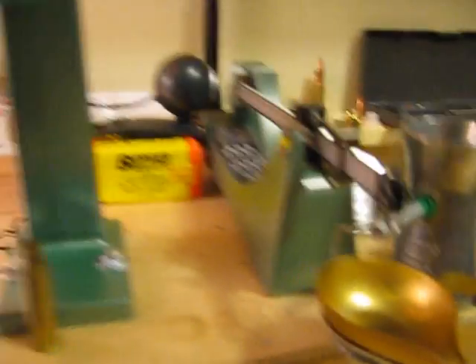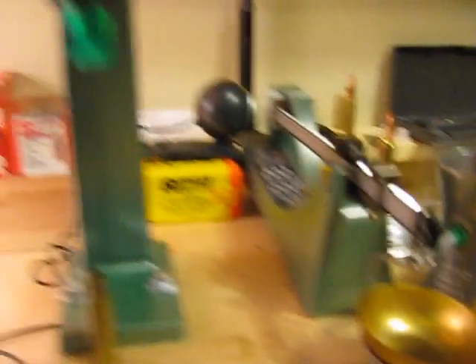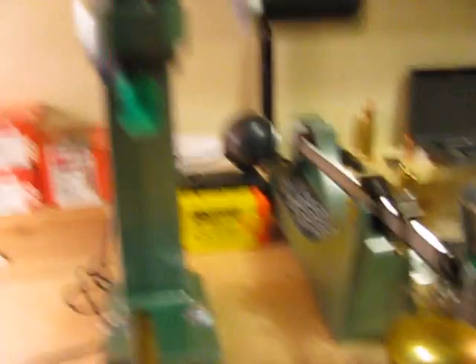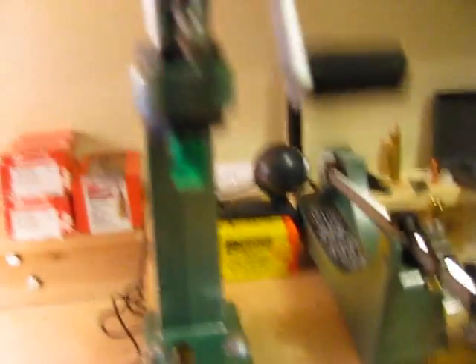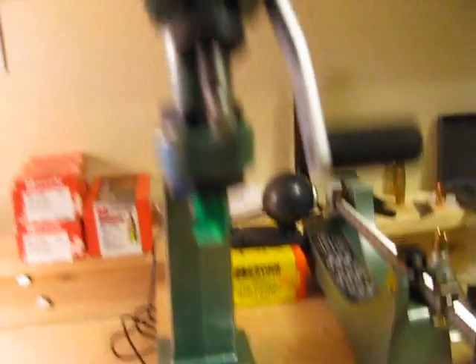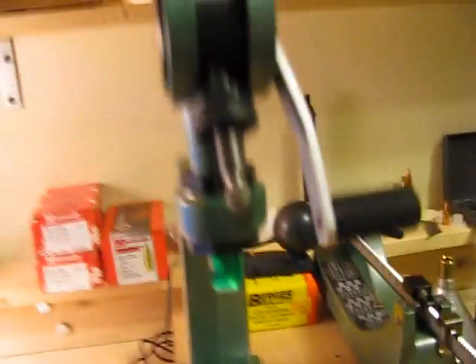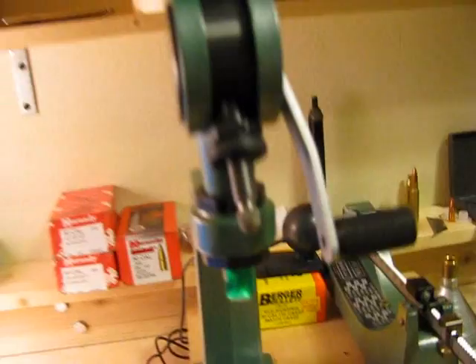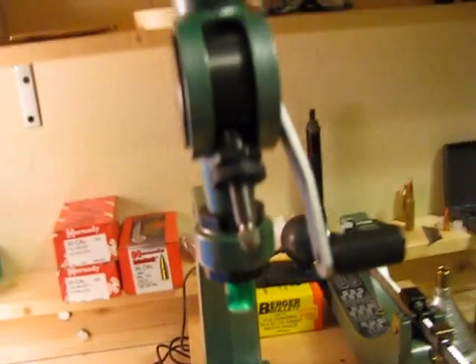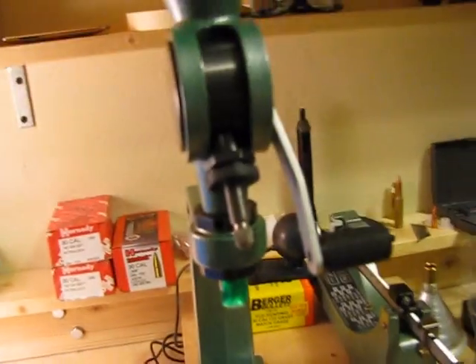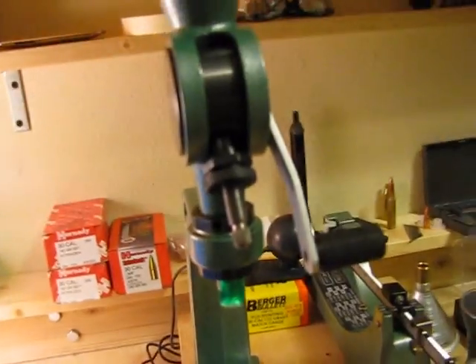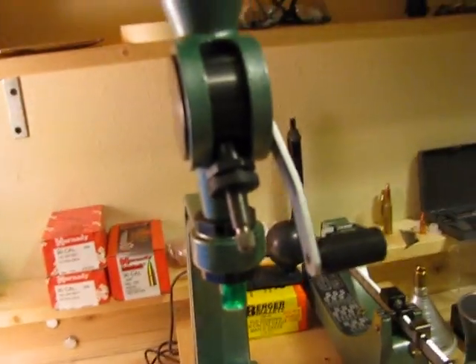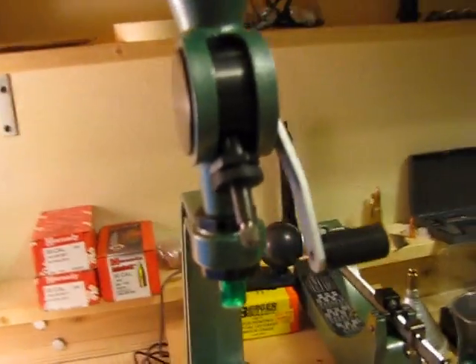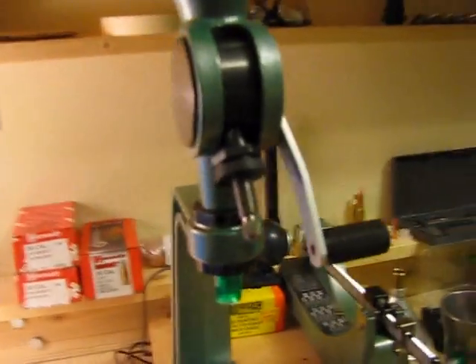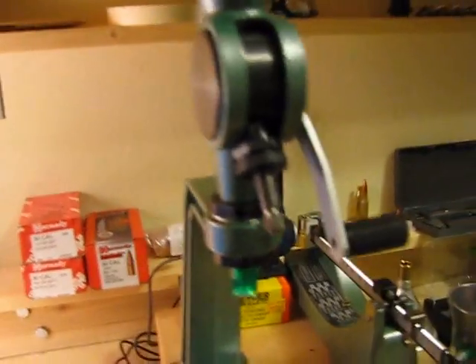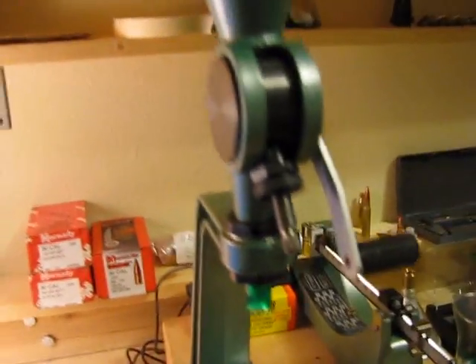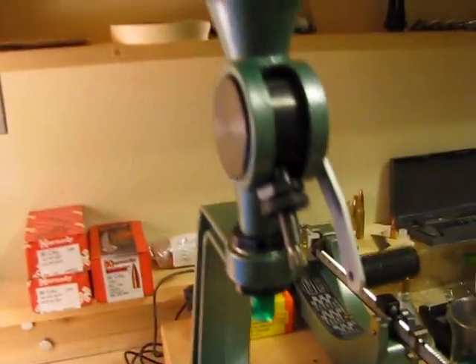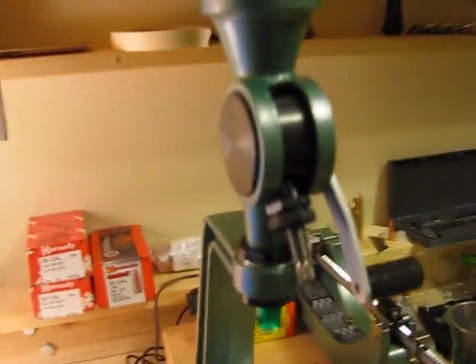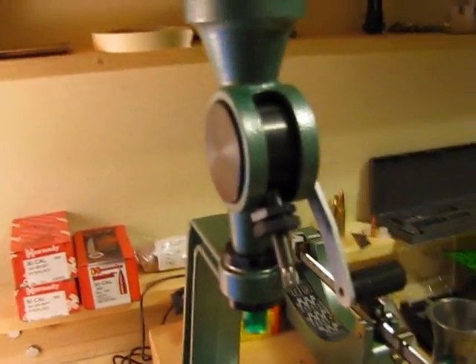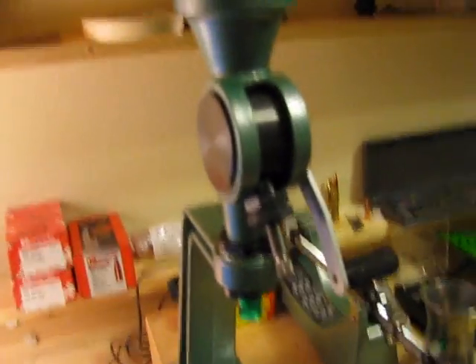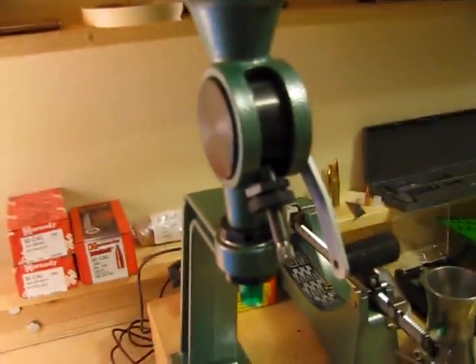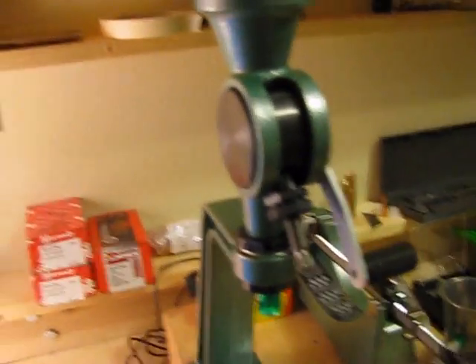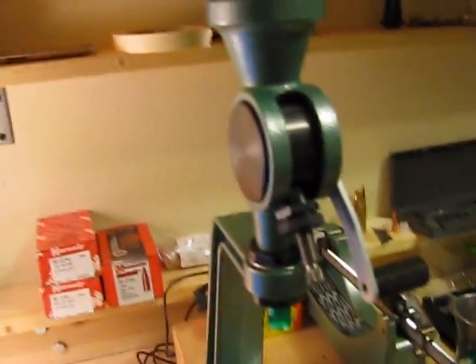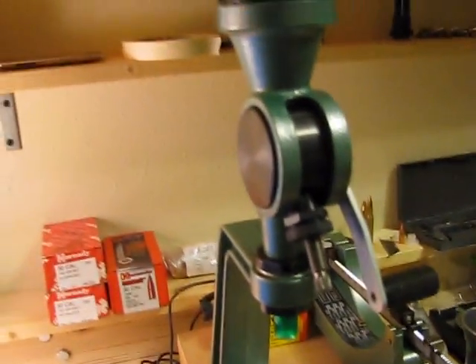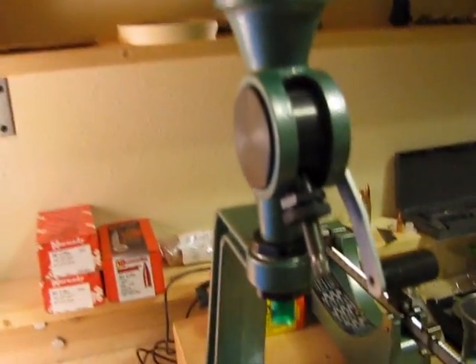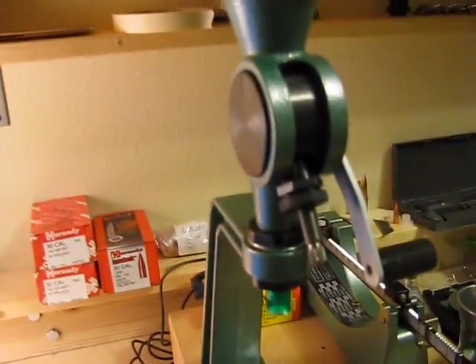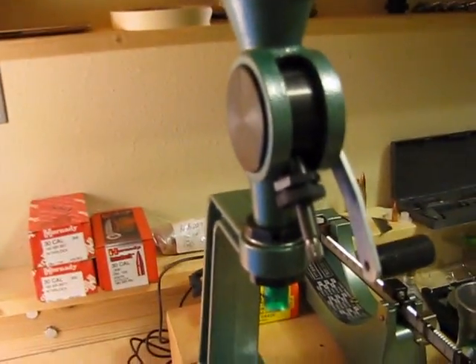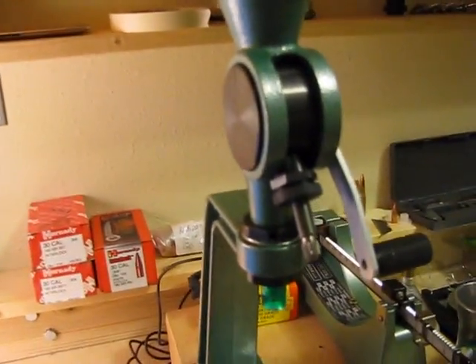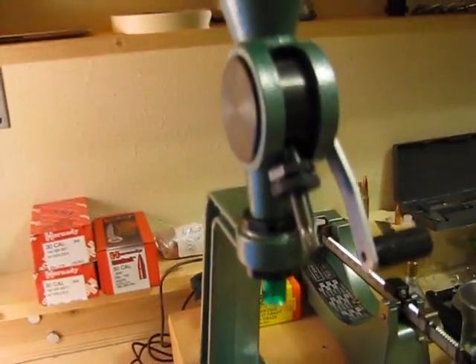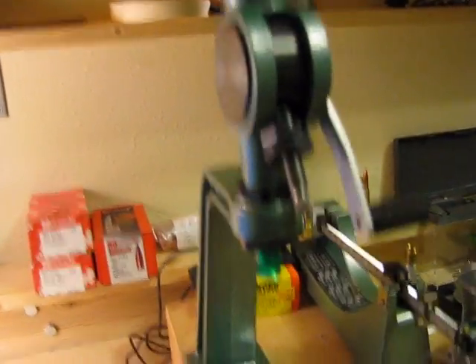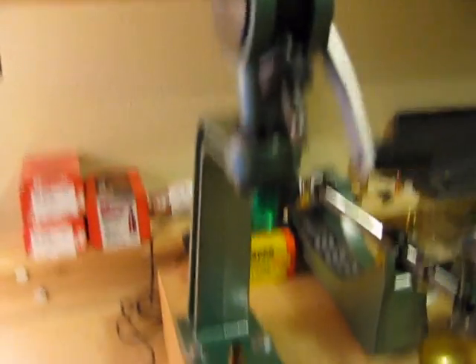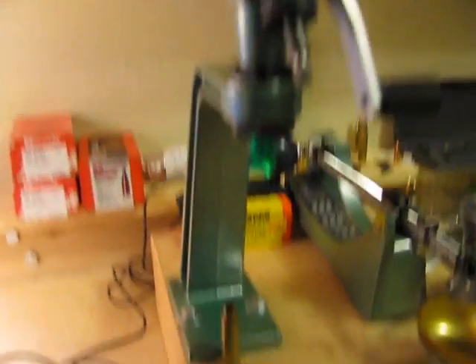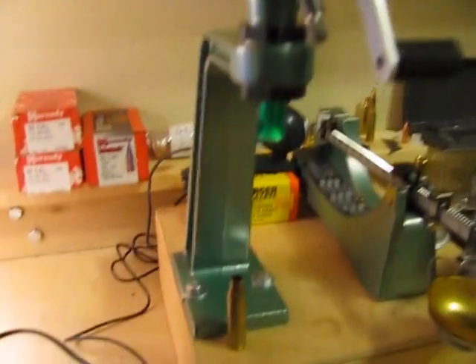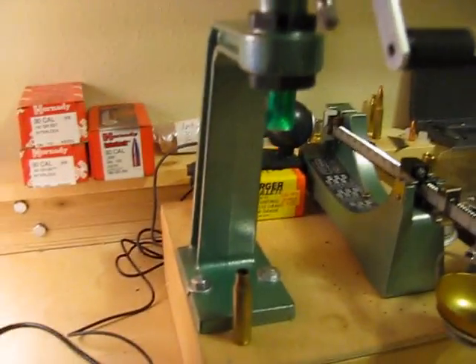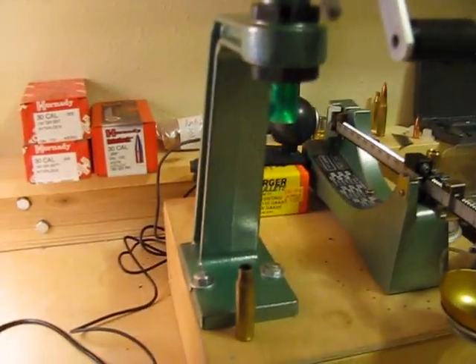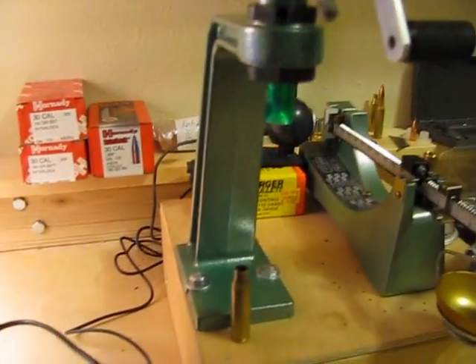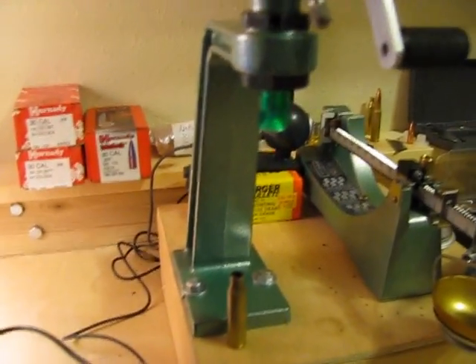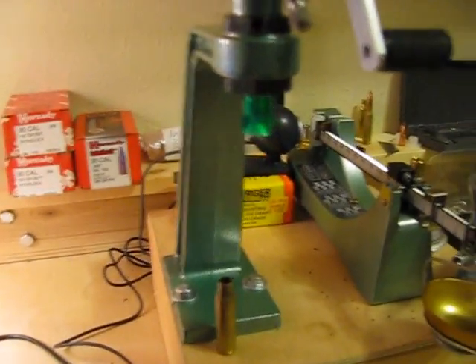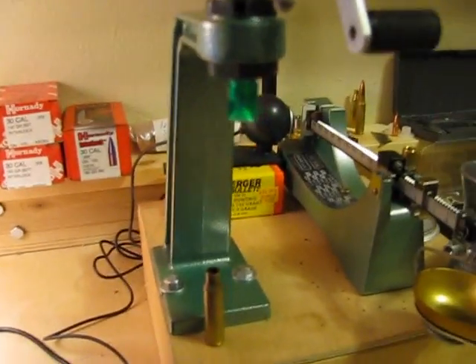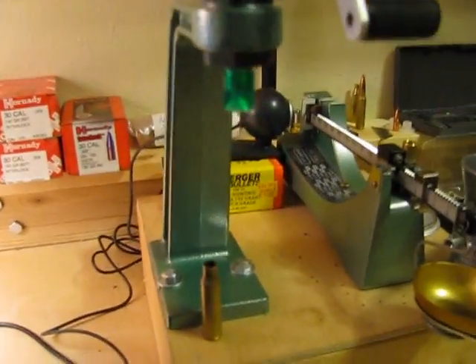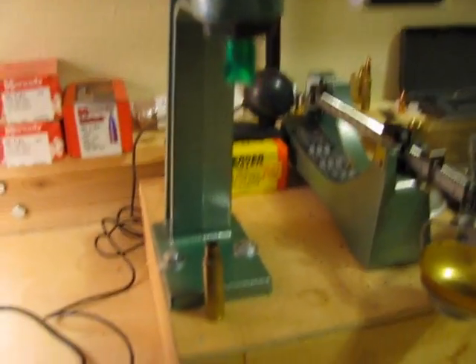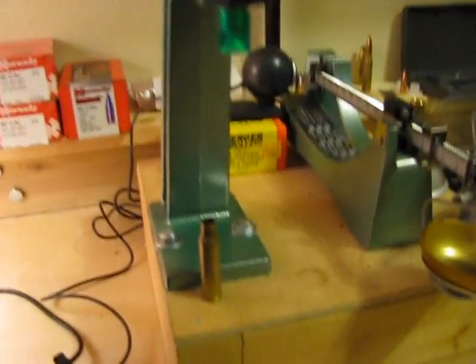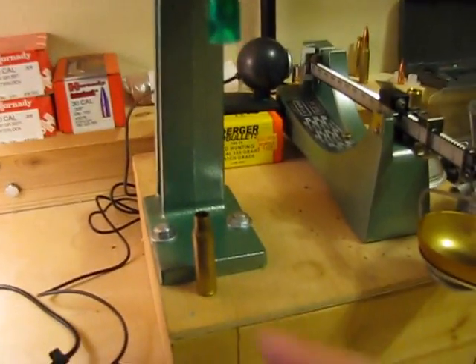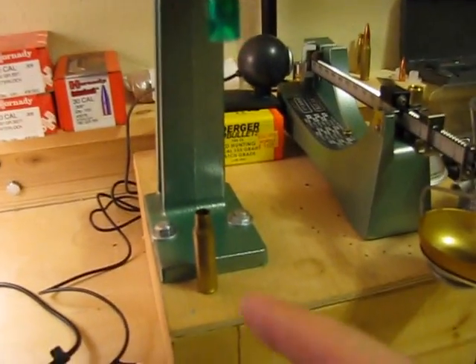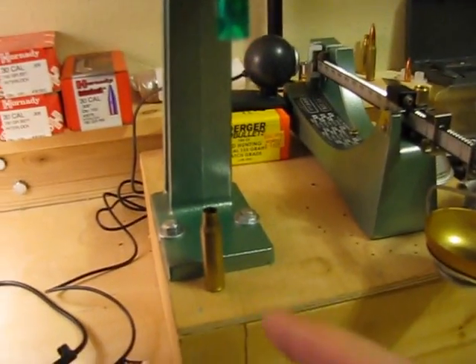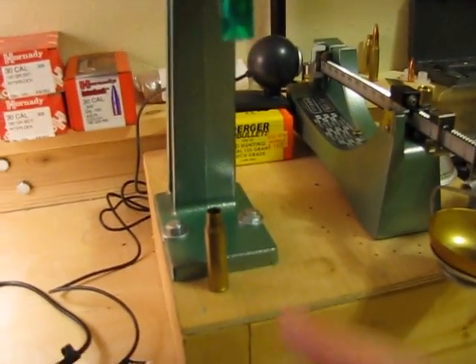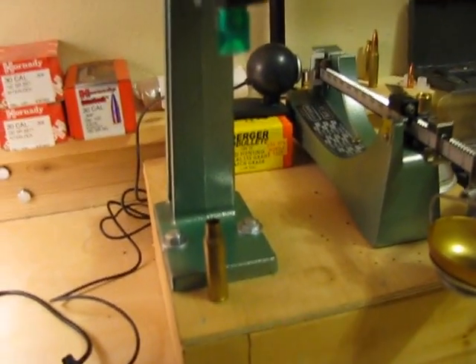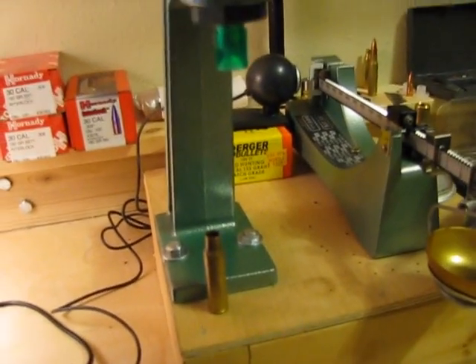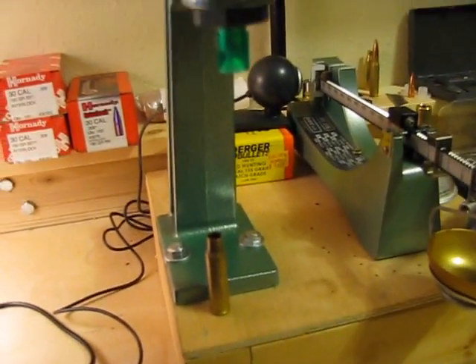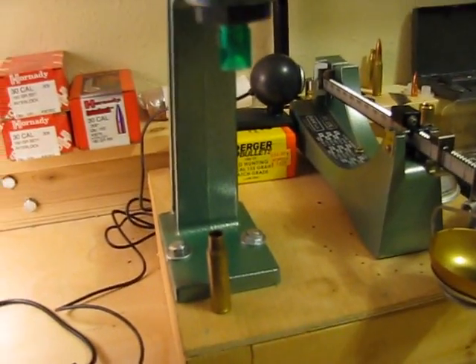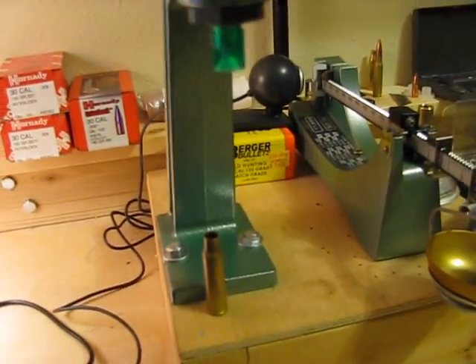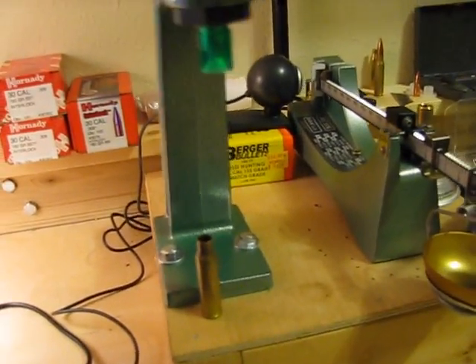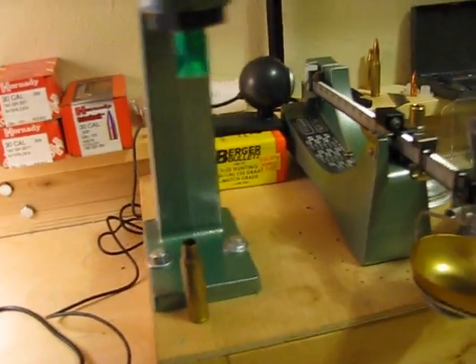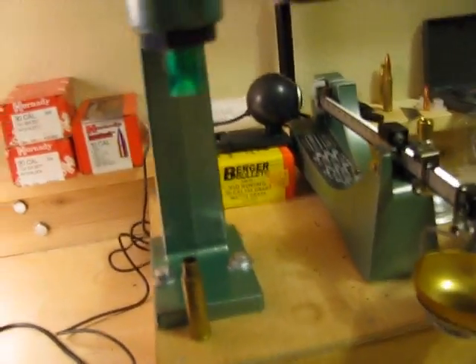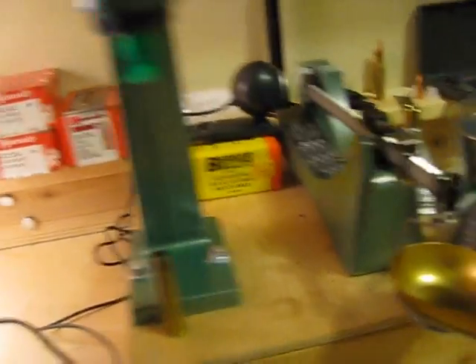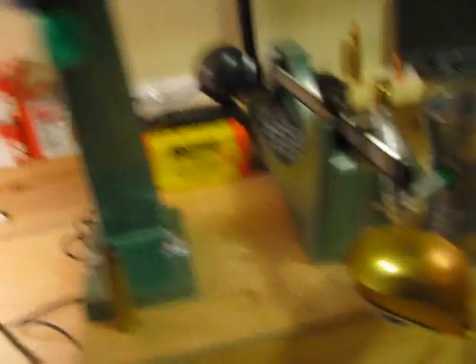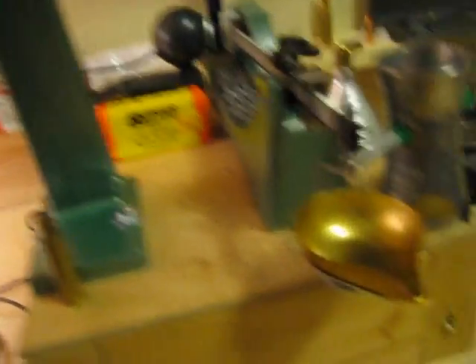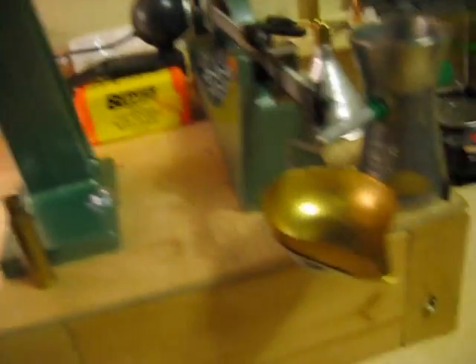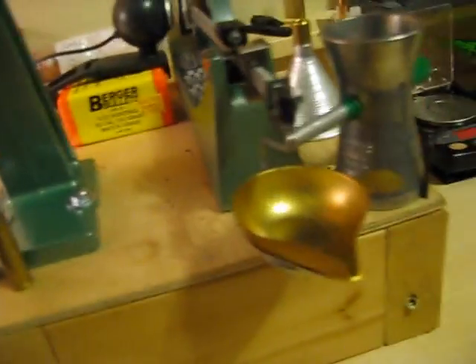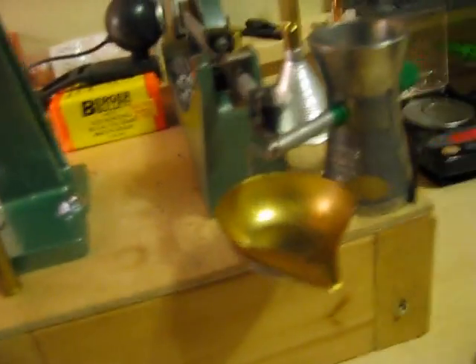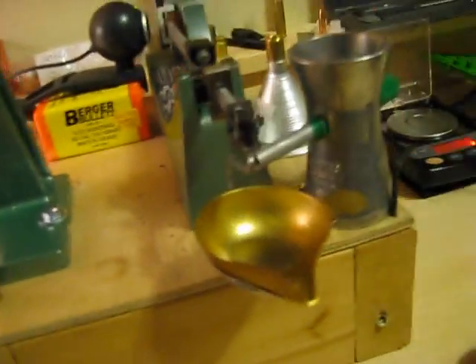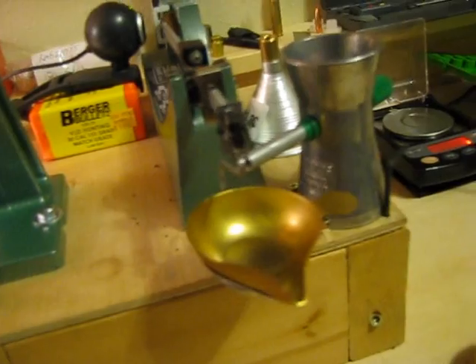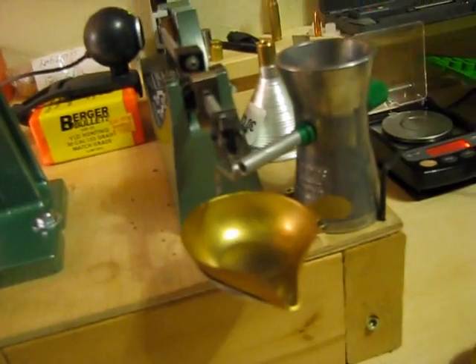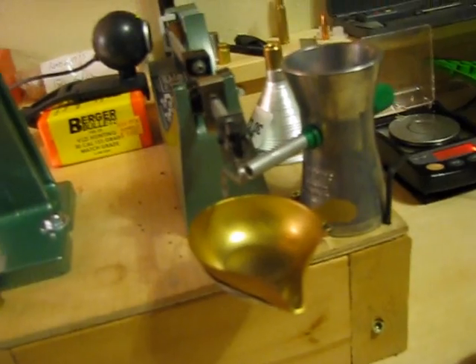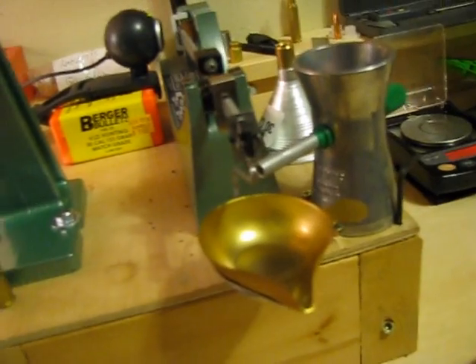And then my RCBS powder thrower here — I just dump that into a case and then dump it into the pan.